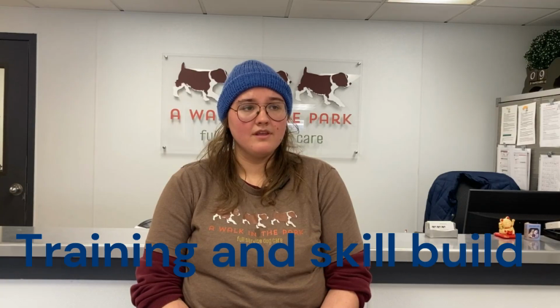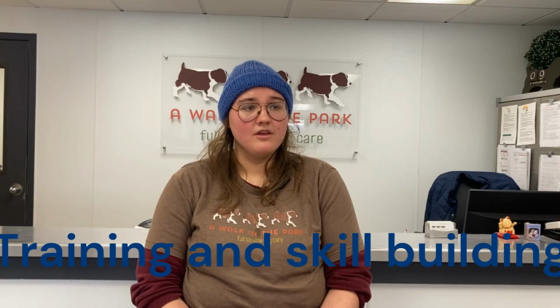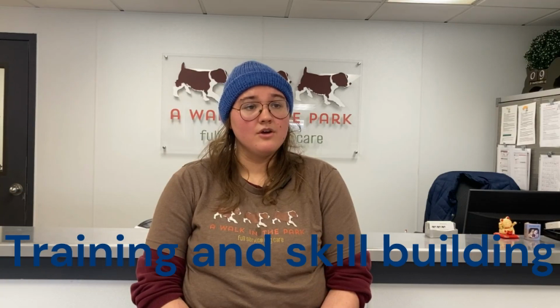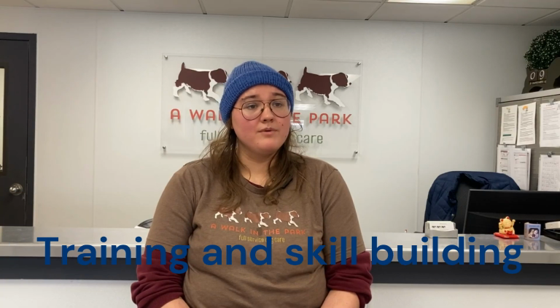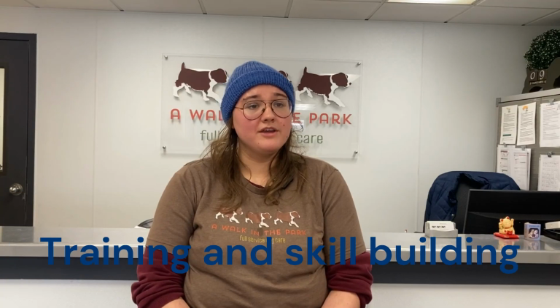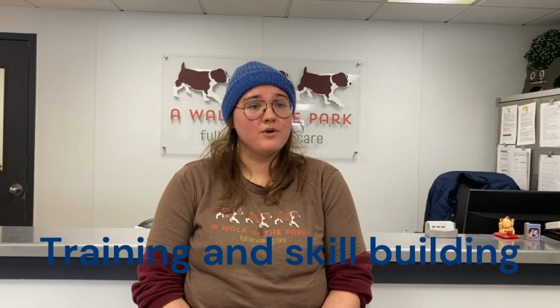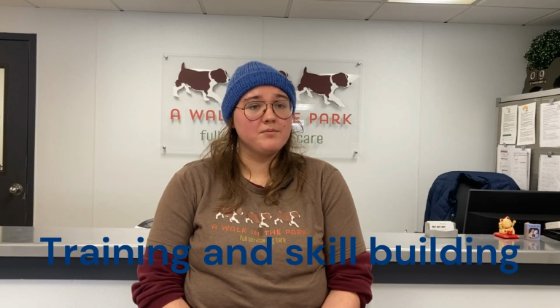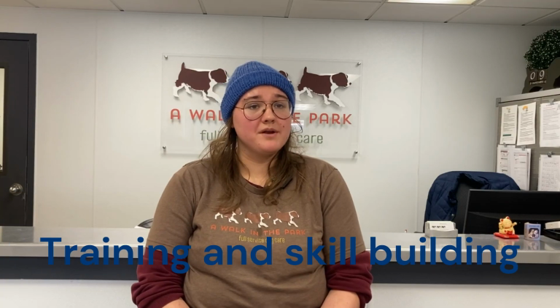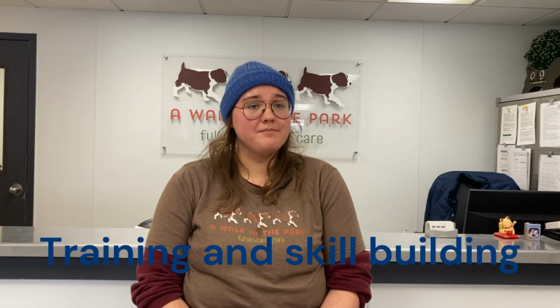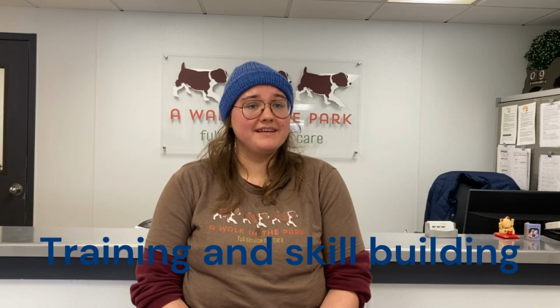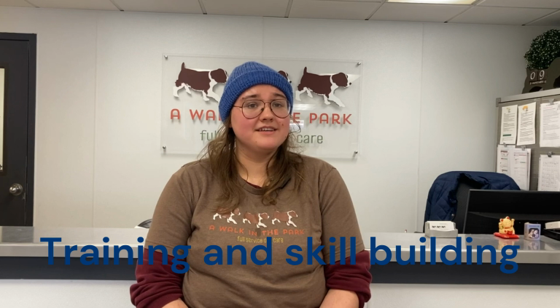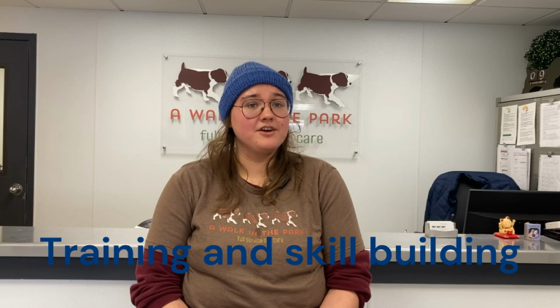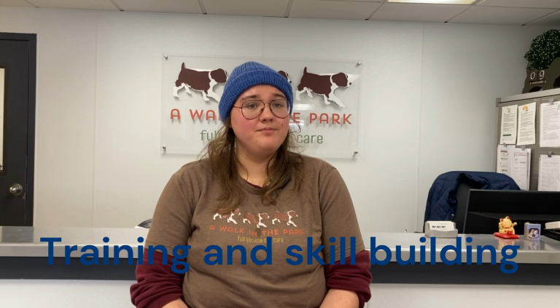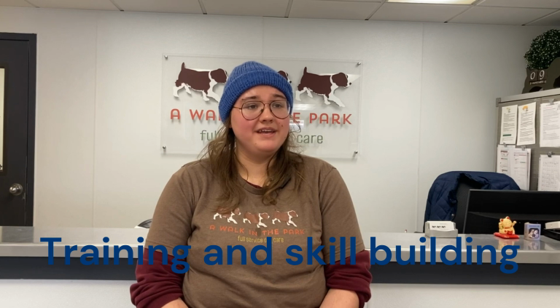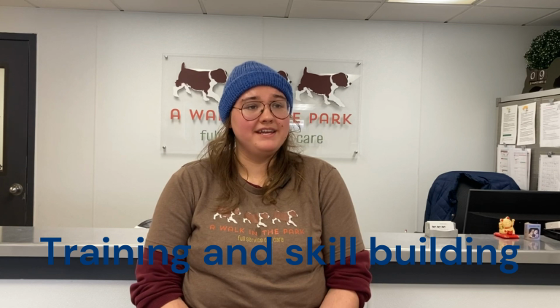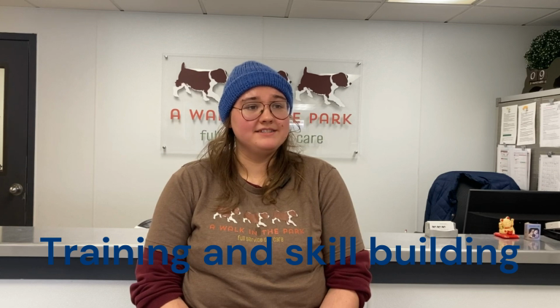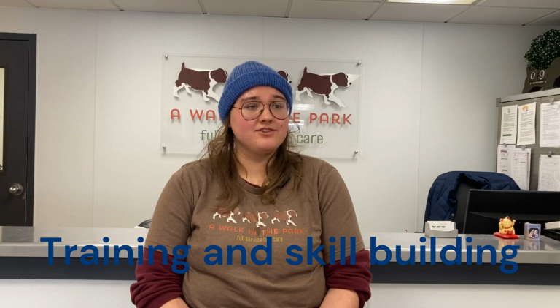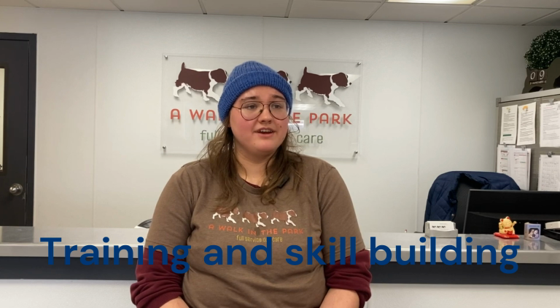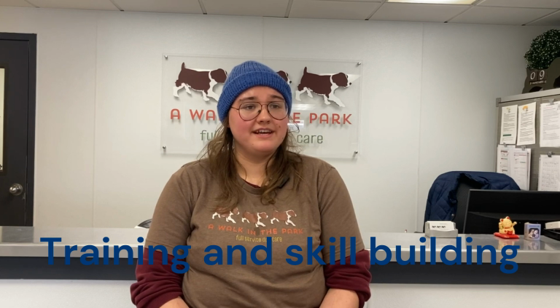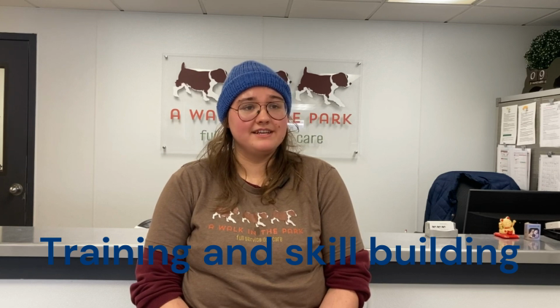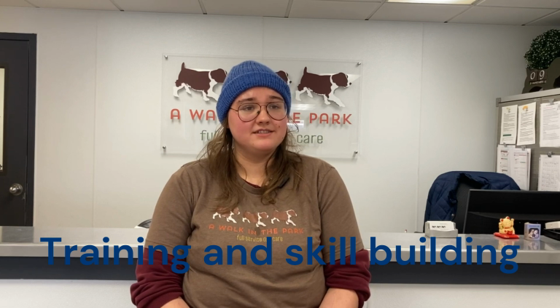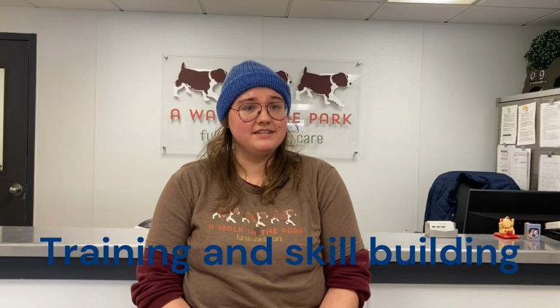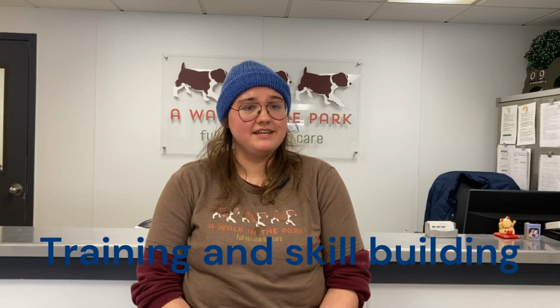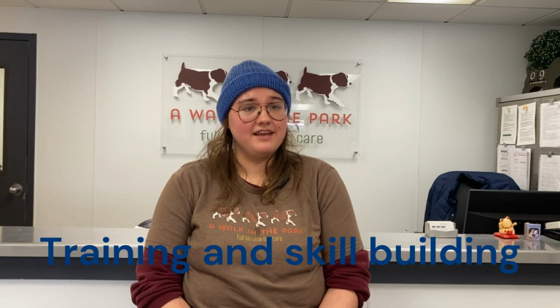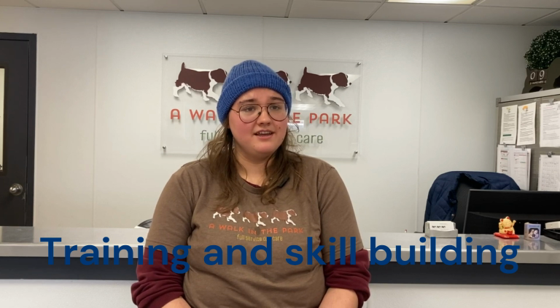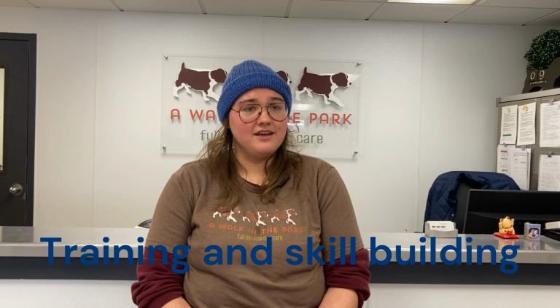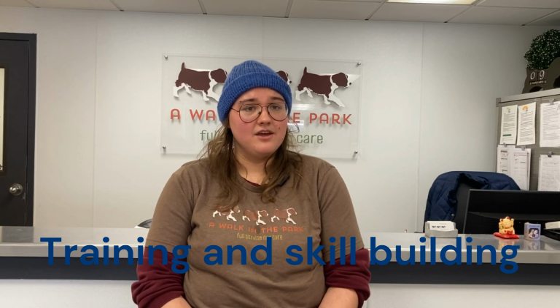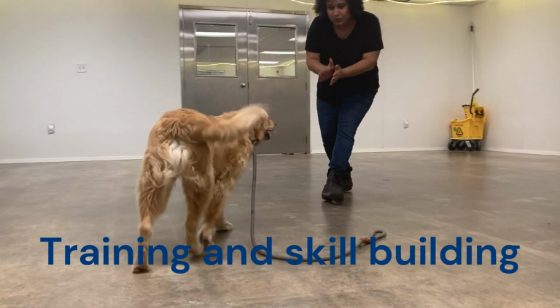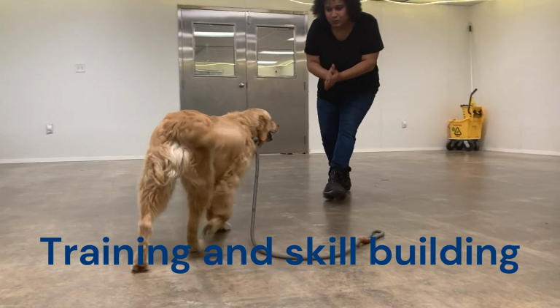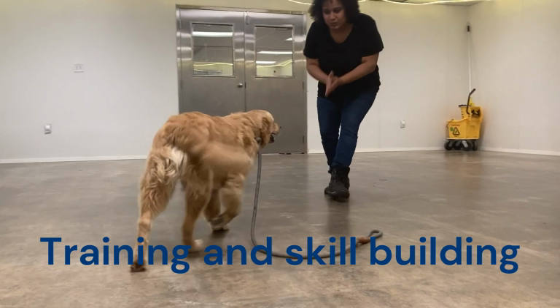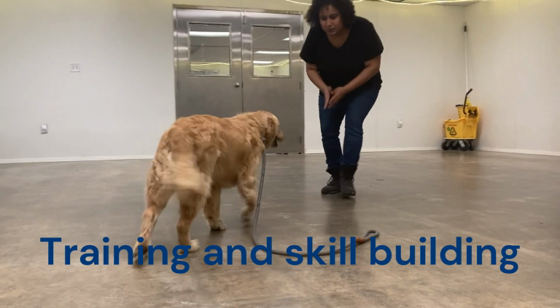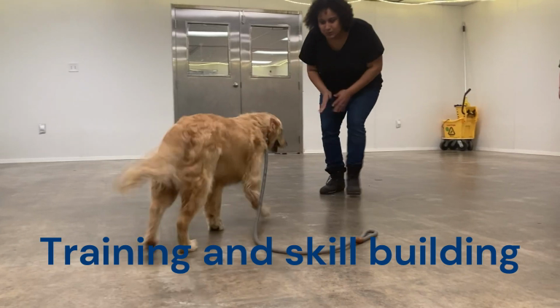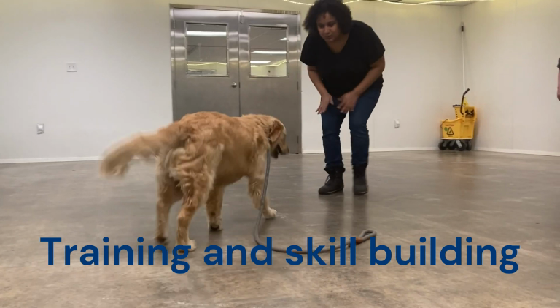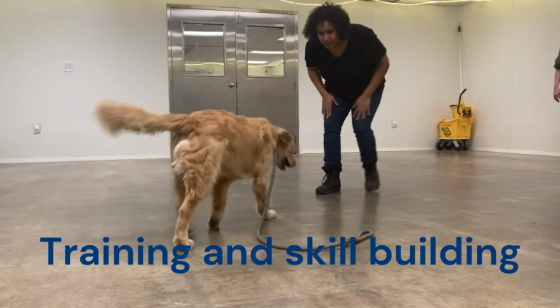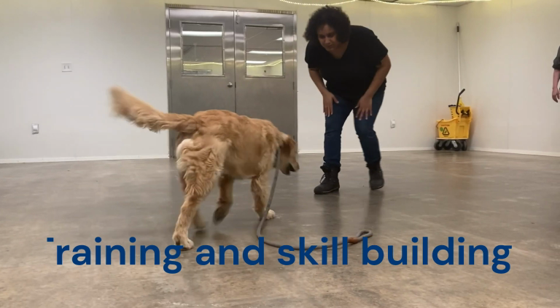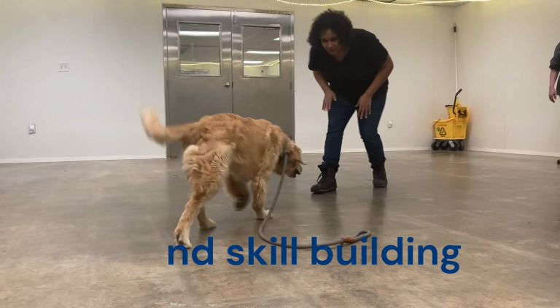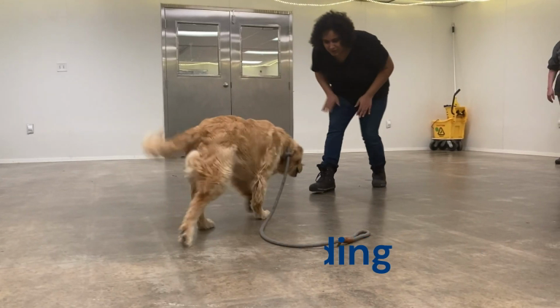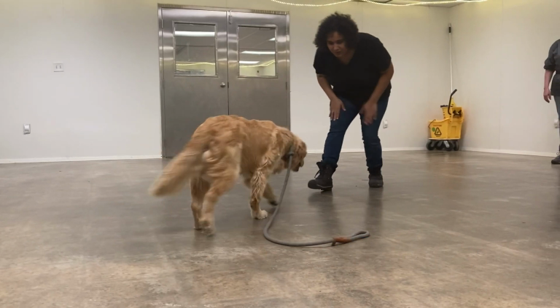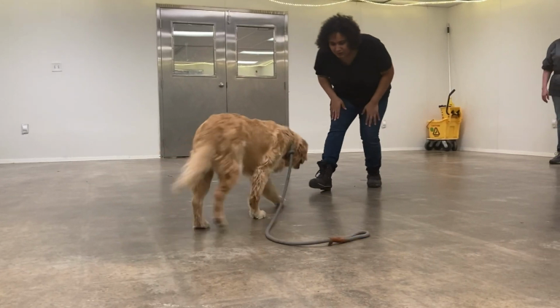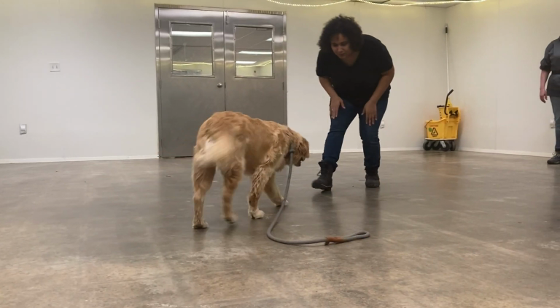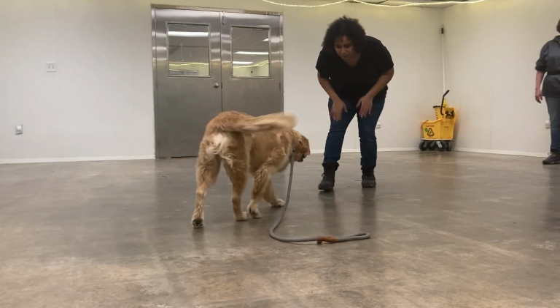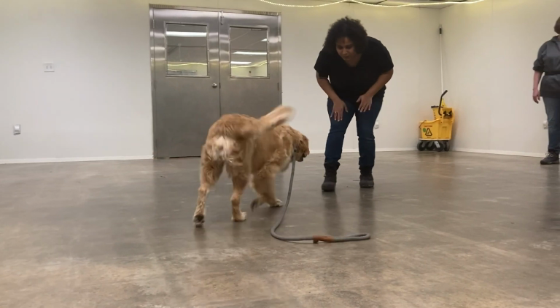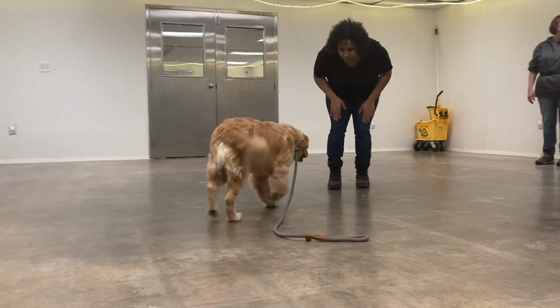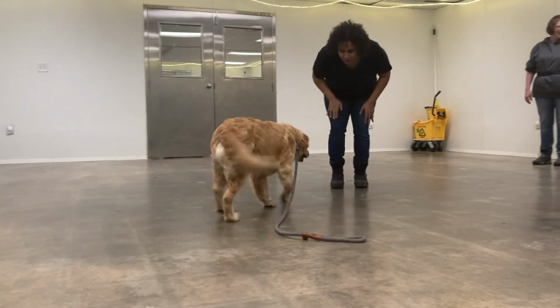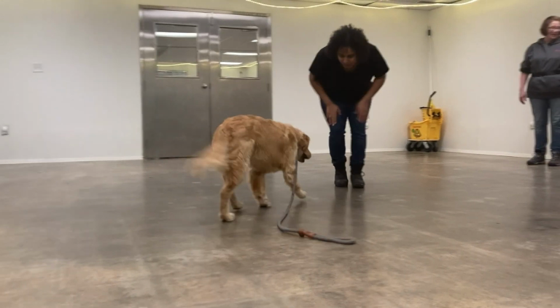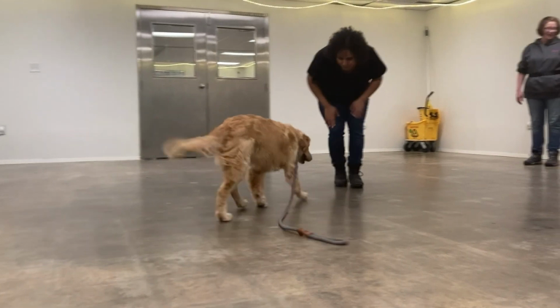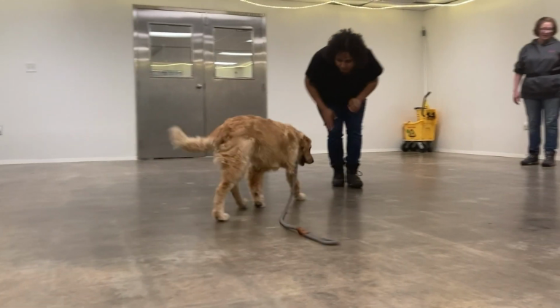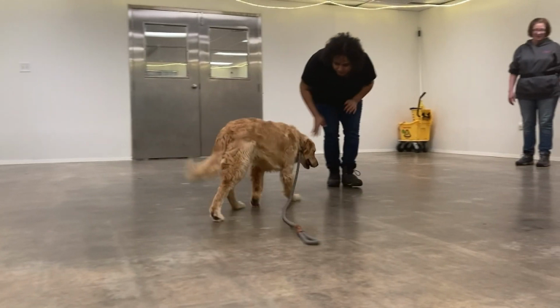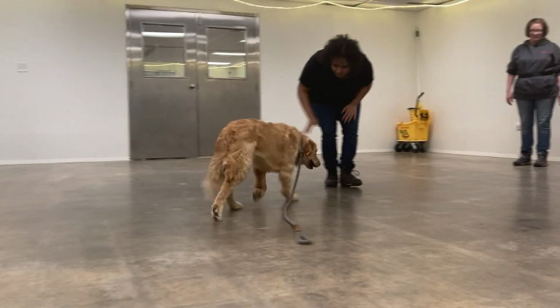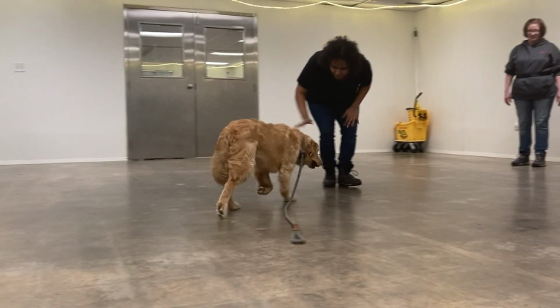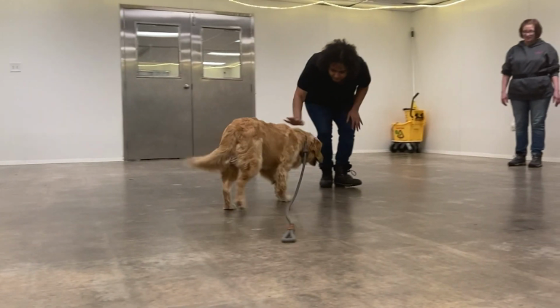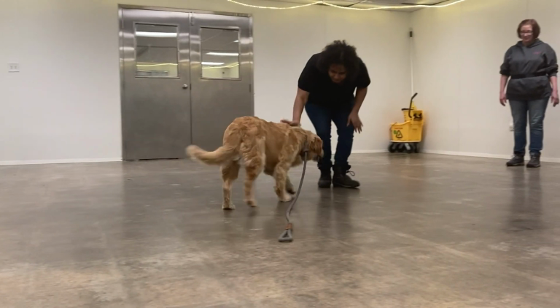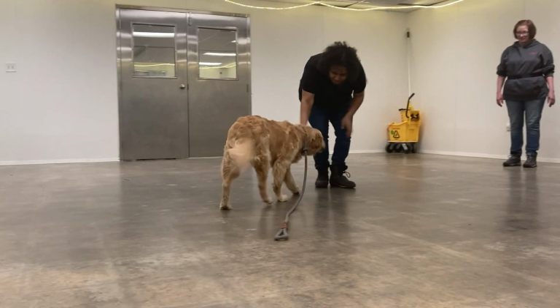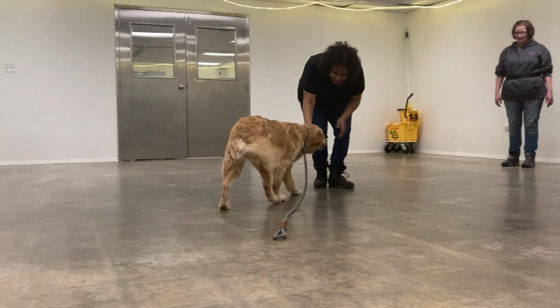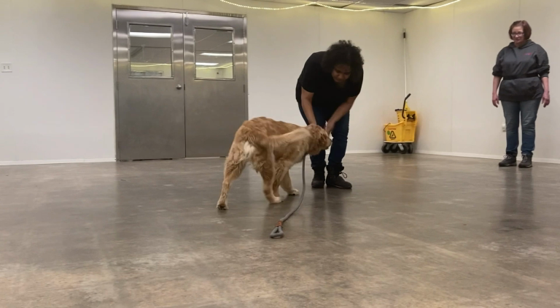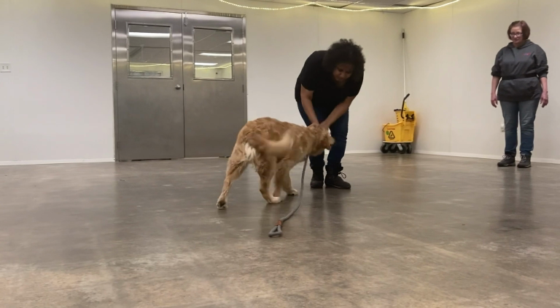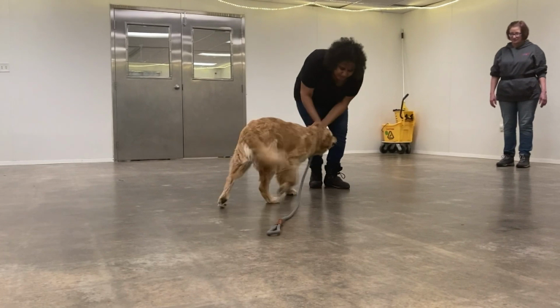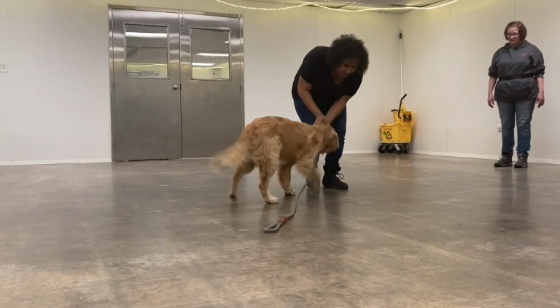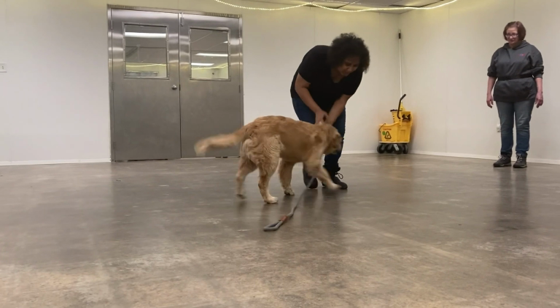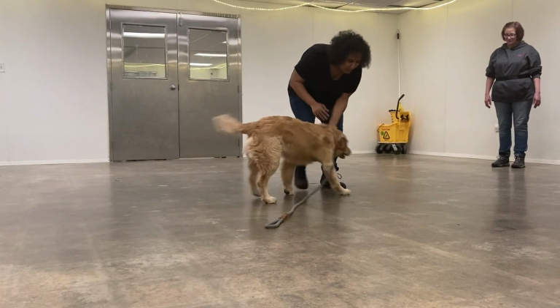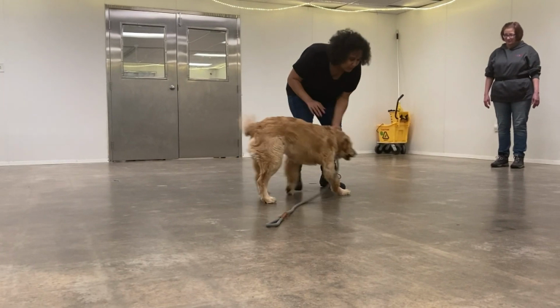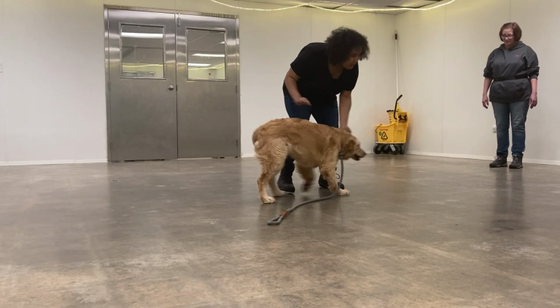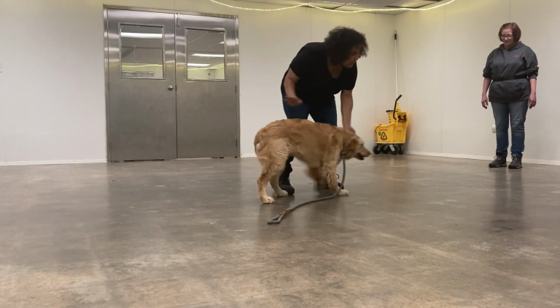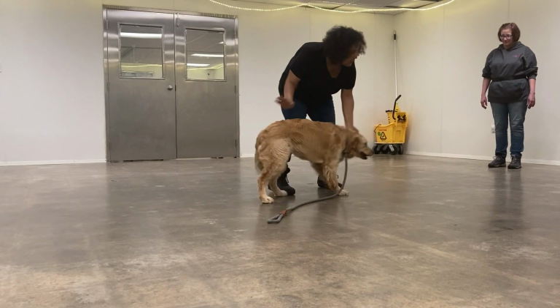We incorporate basic obedience training into the day. We work on skills like coming when called, waiting at the door, and walking nicely on a leash.